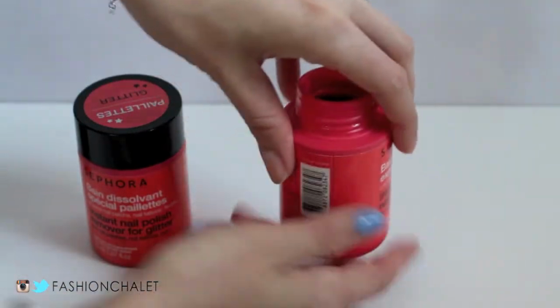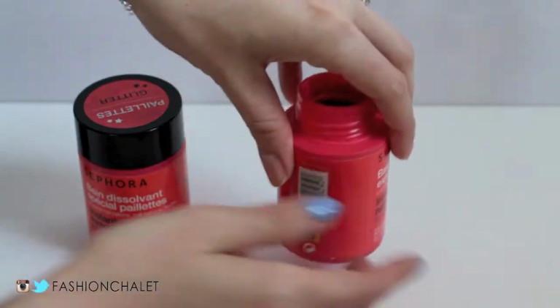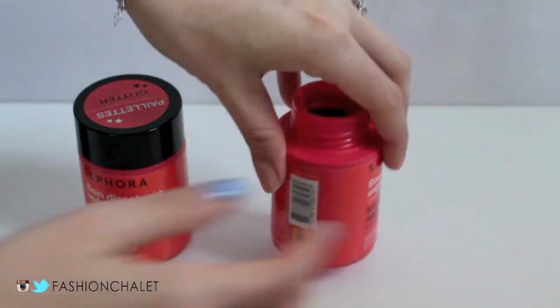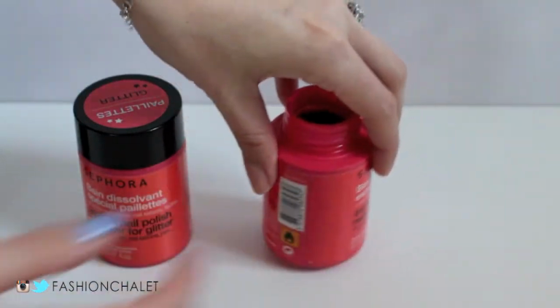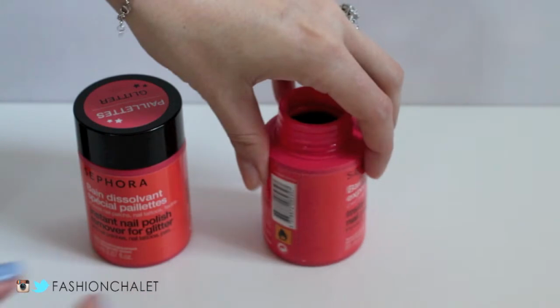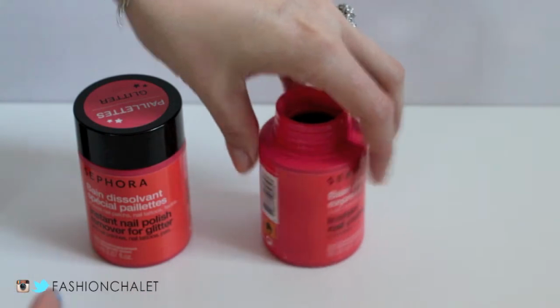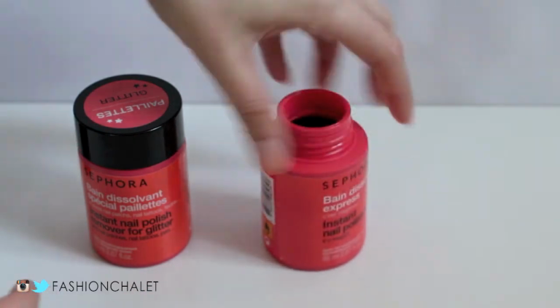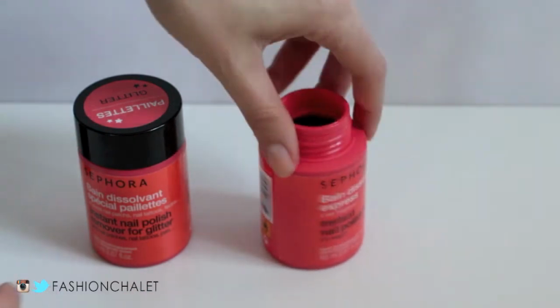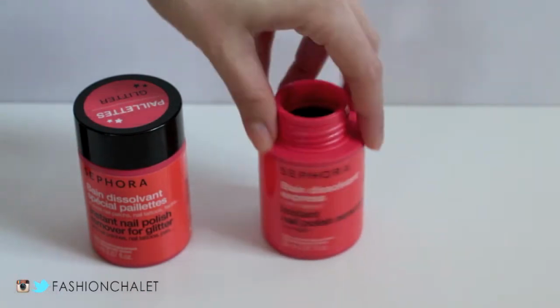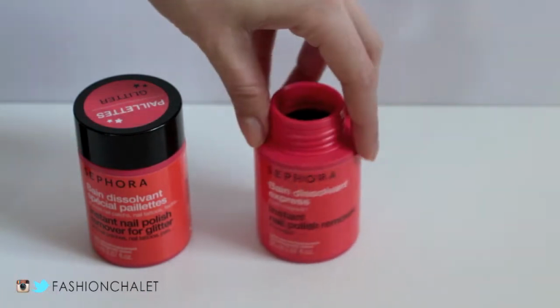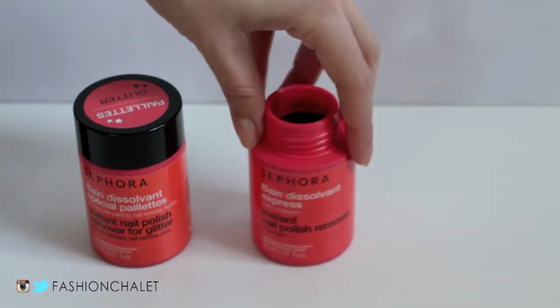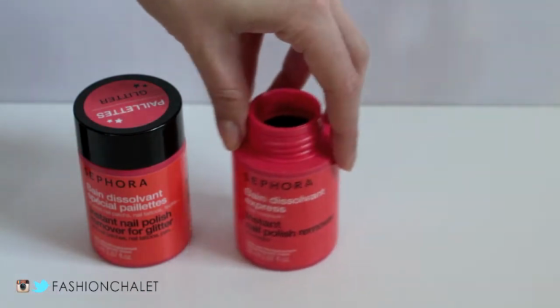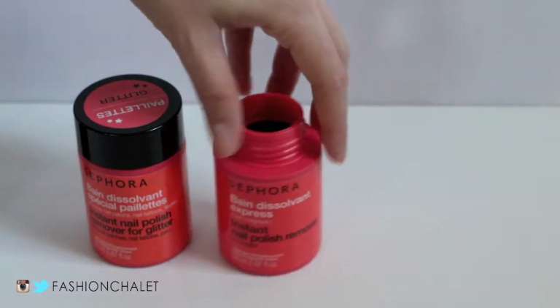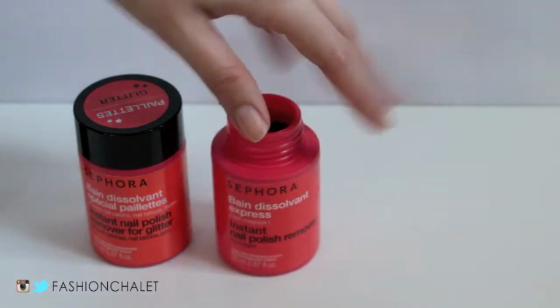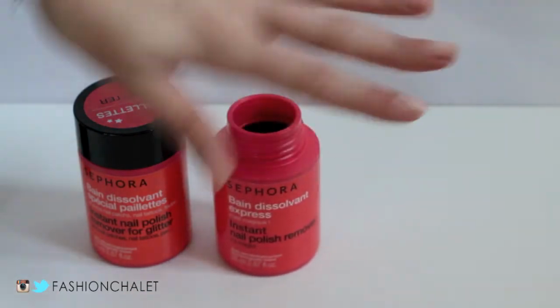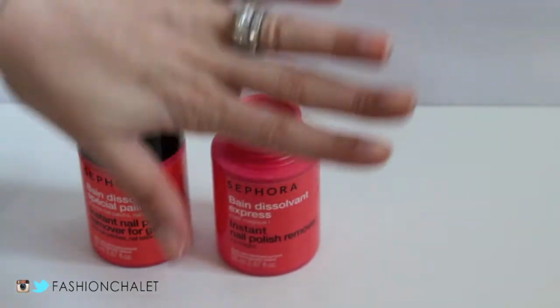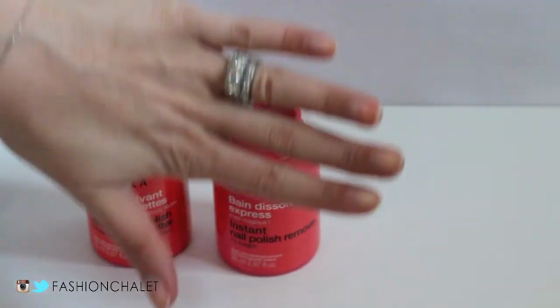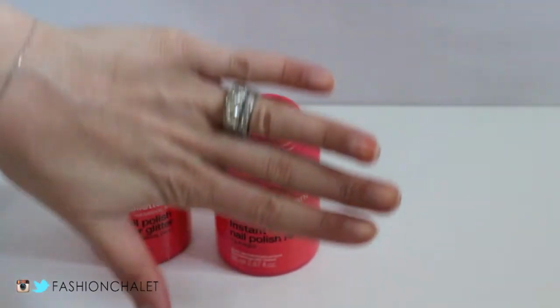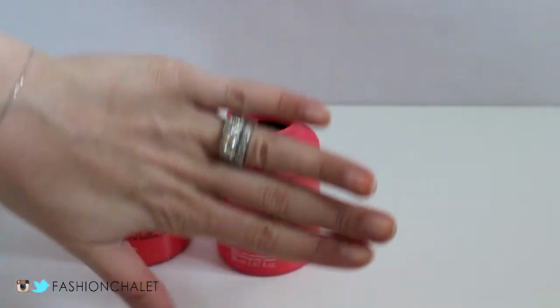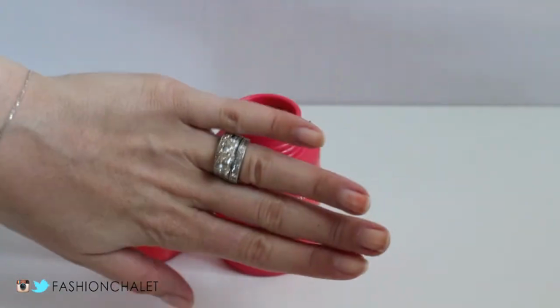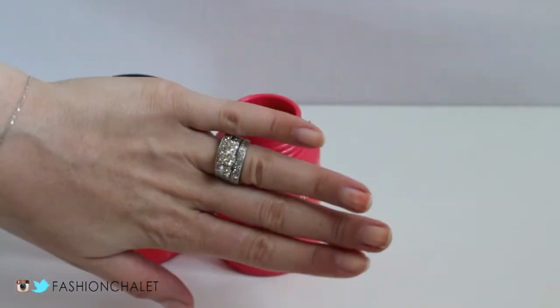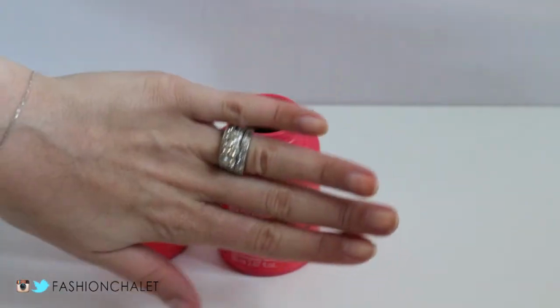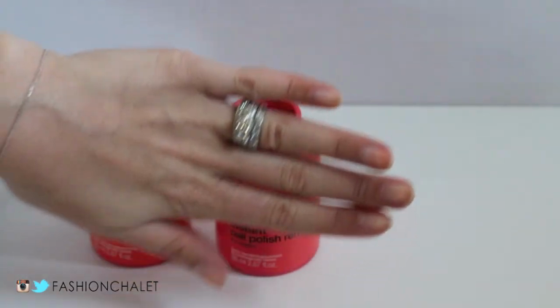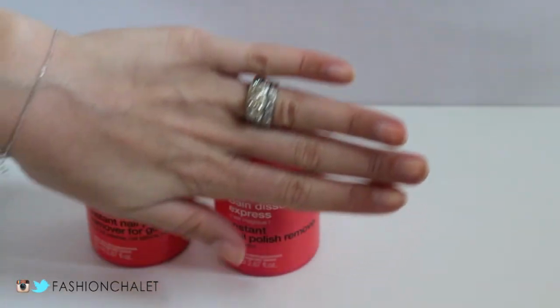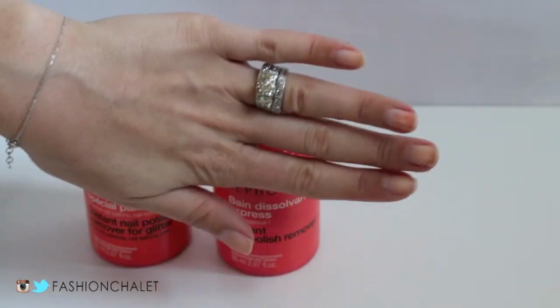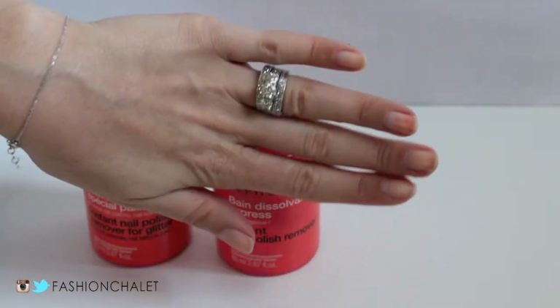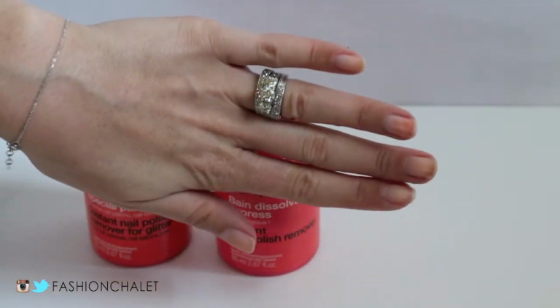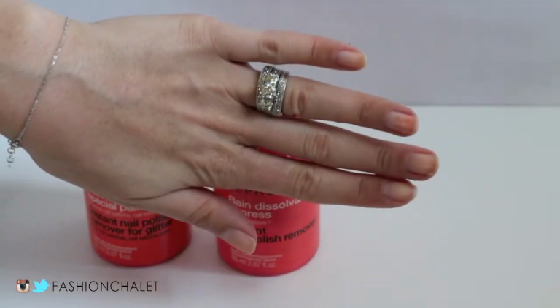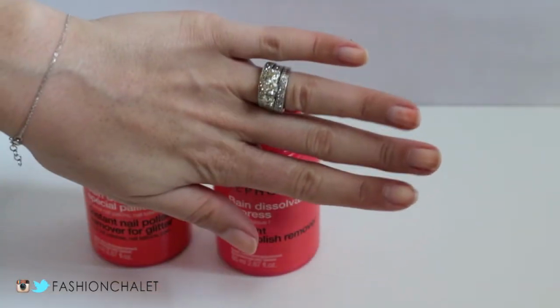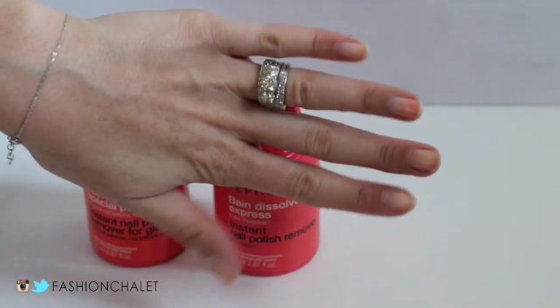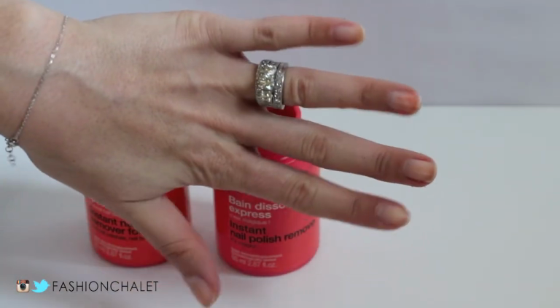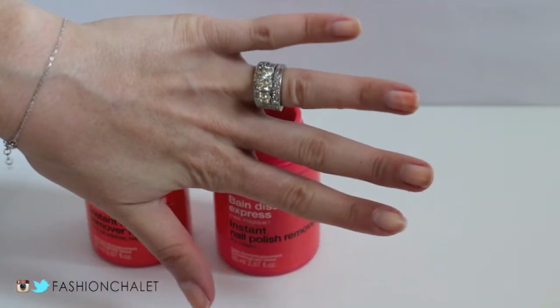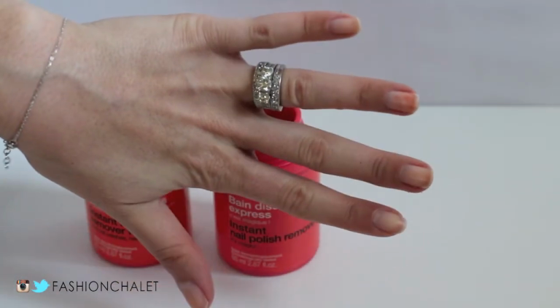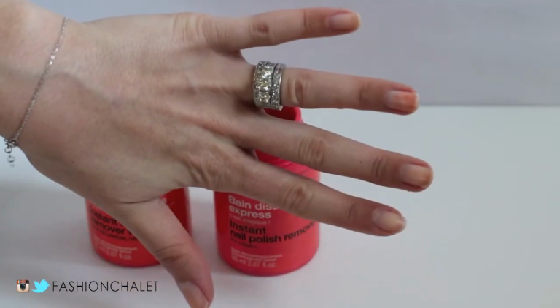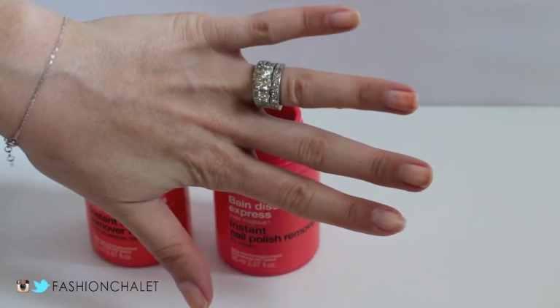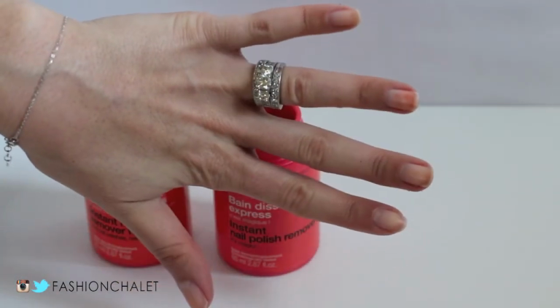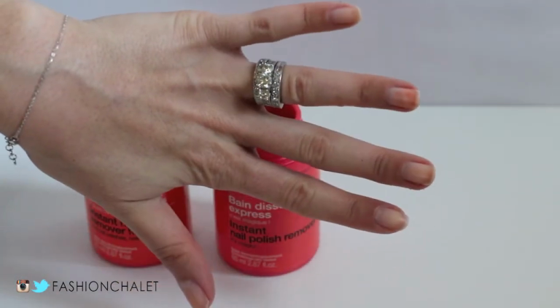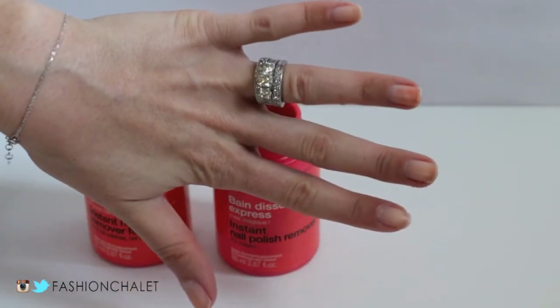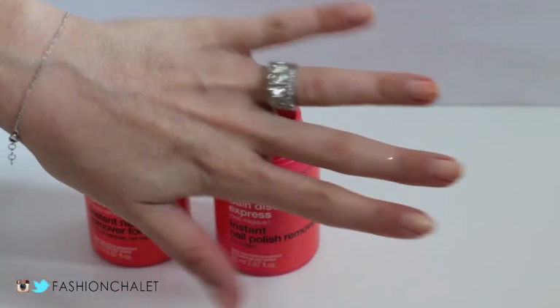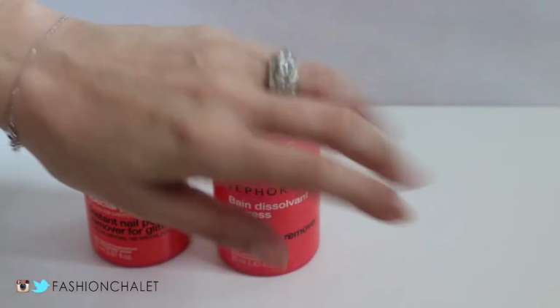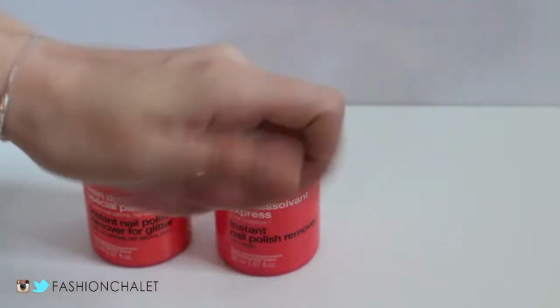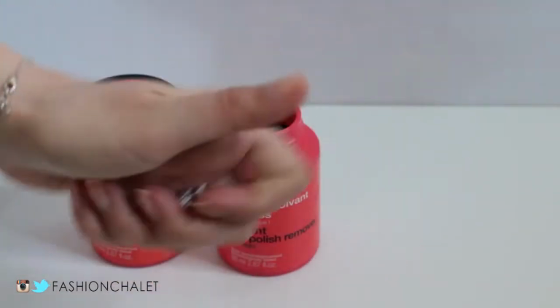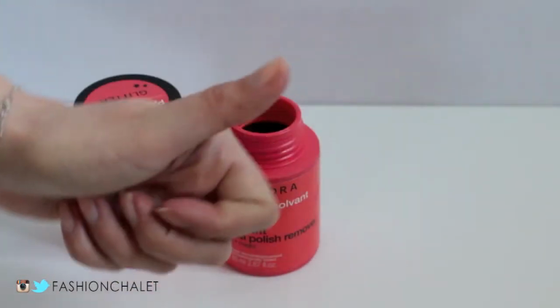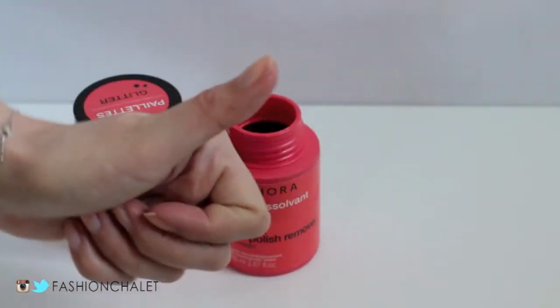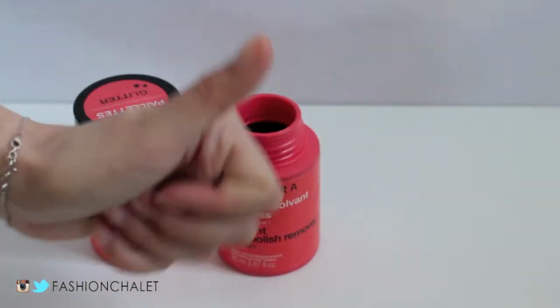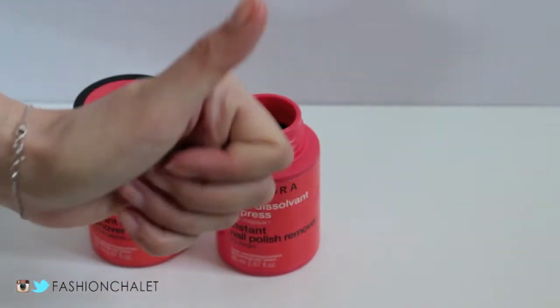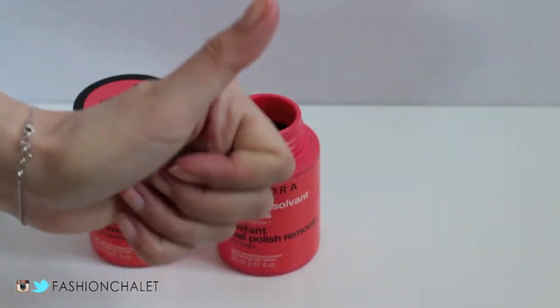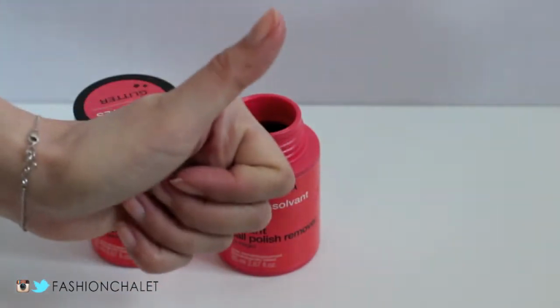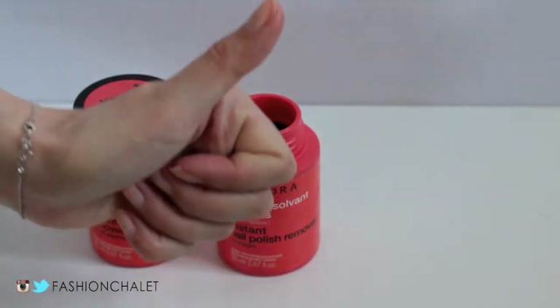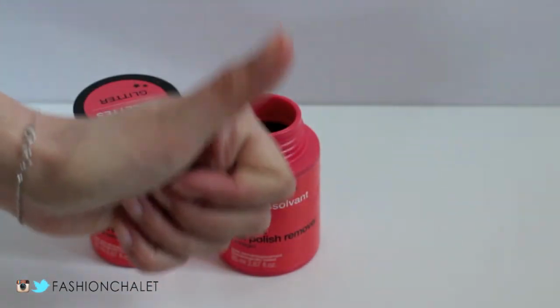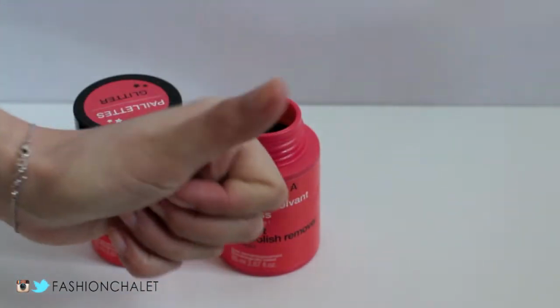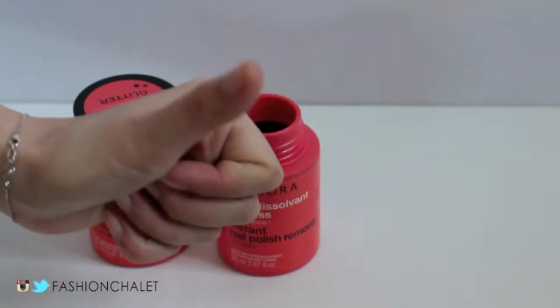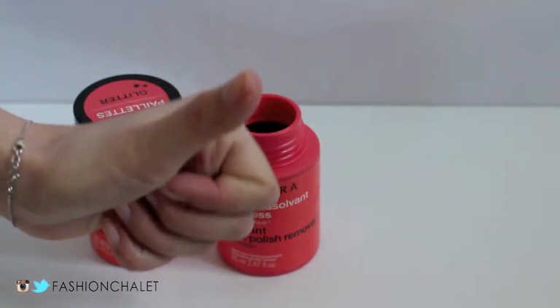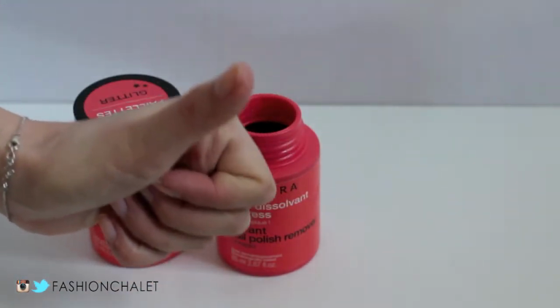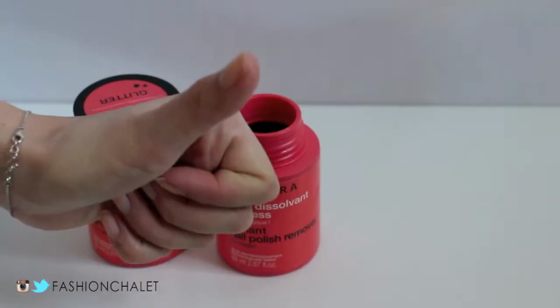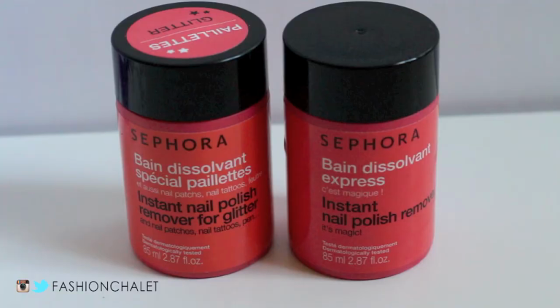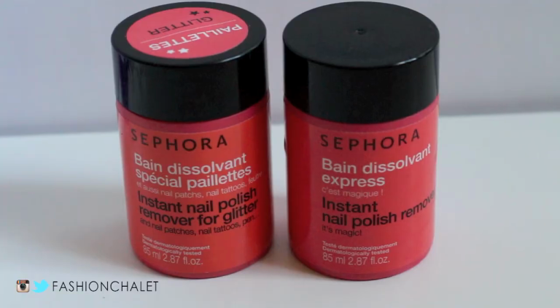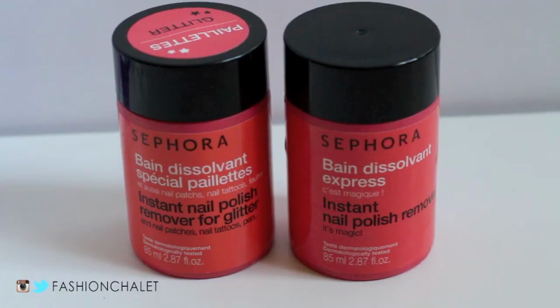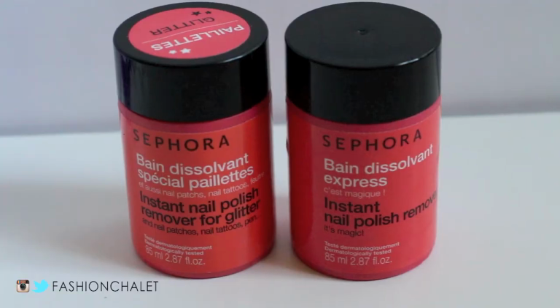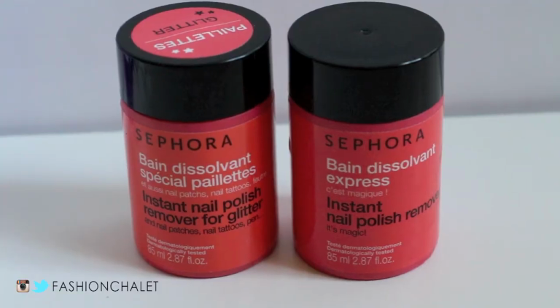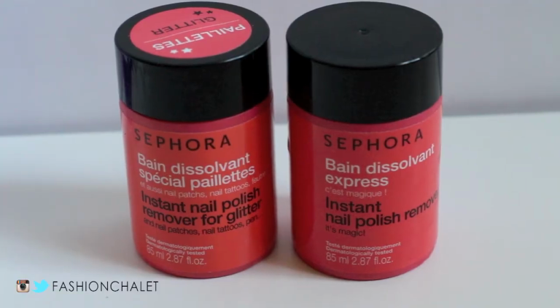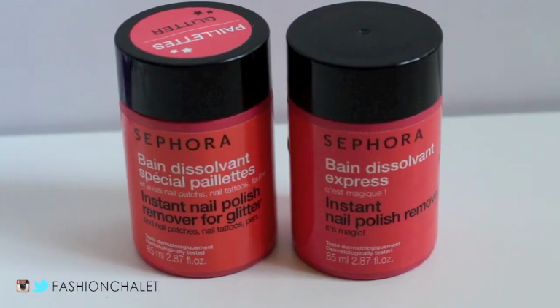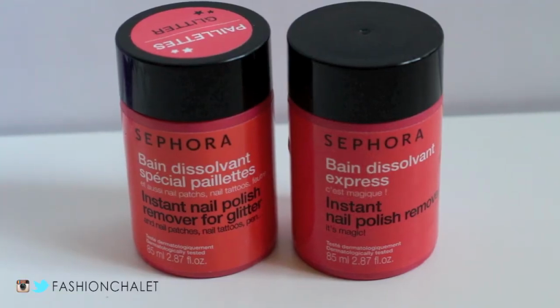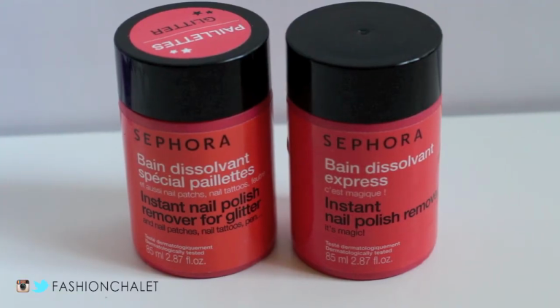Instant nail polish remover — it's like magic and it's only ten dollars from Sephora. I love this, it's my new holy grail. Thumbs up, see you guys next time!